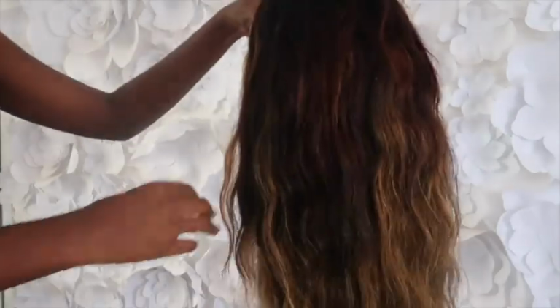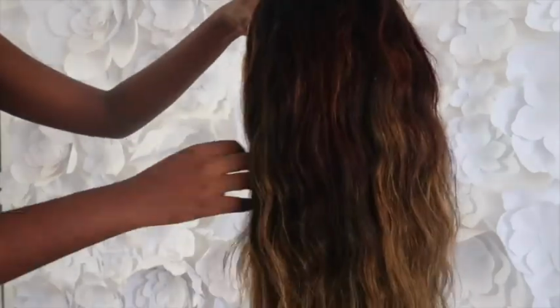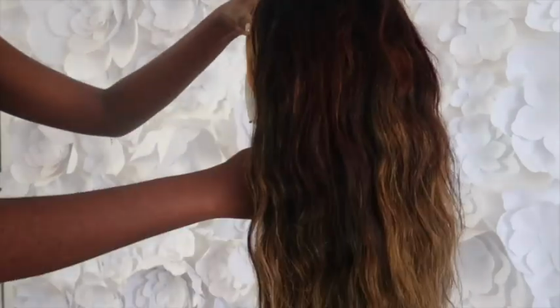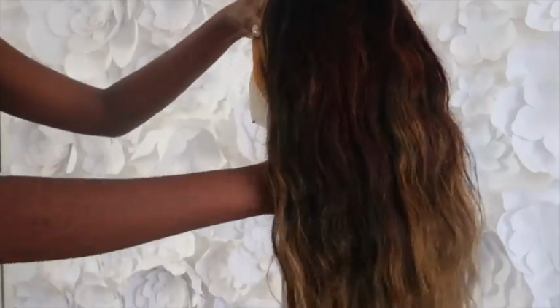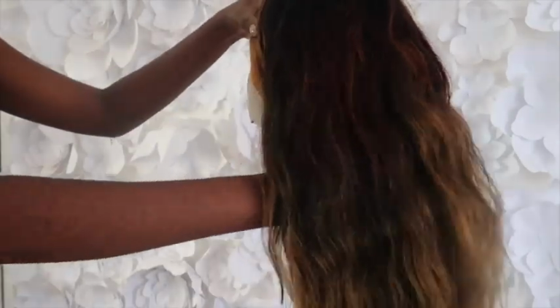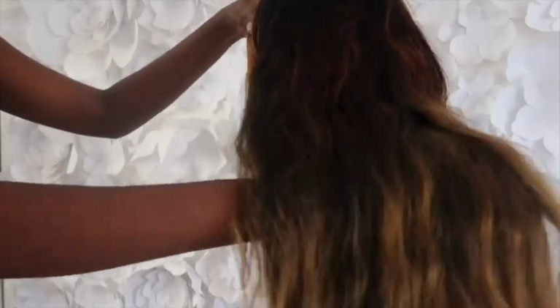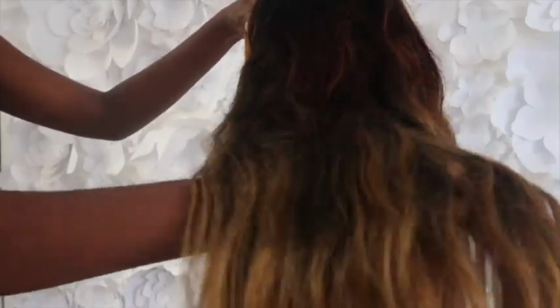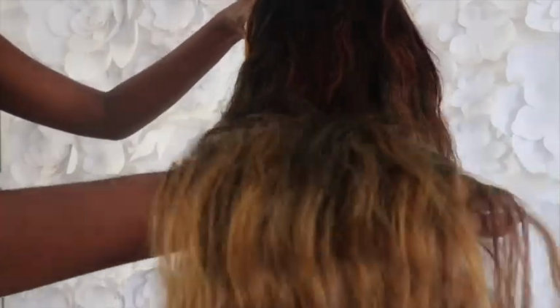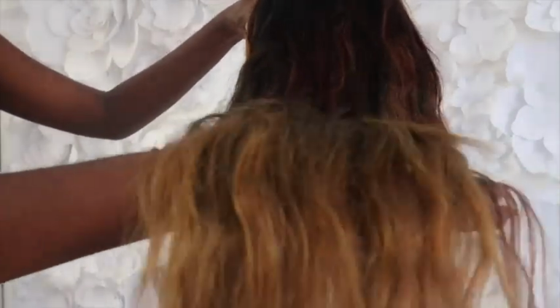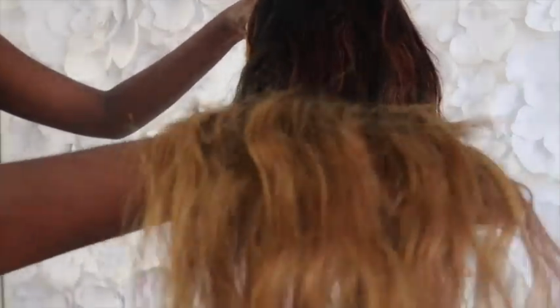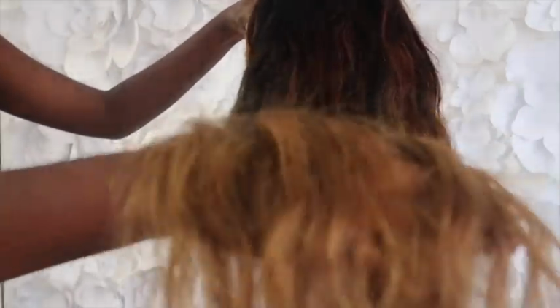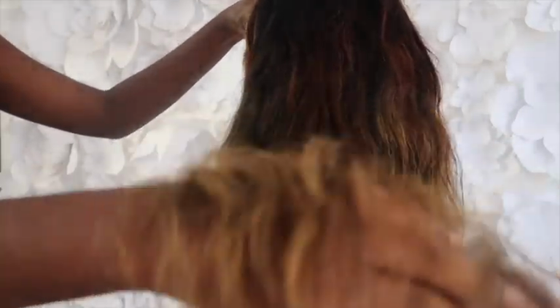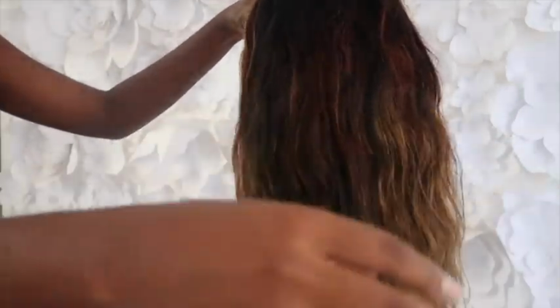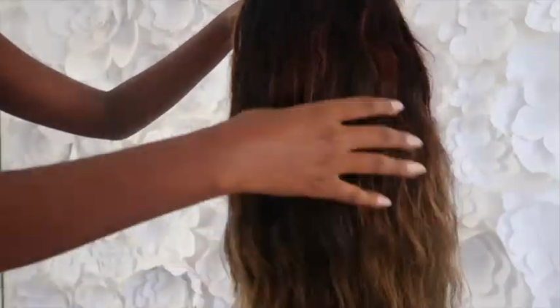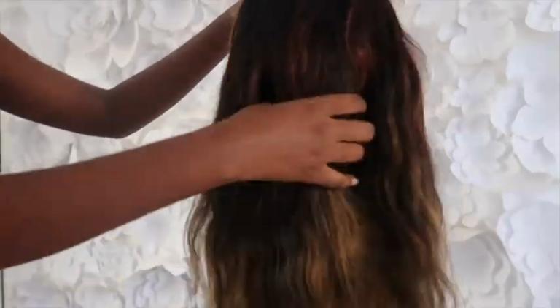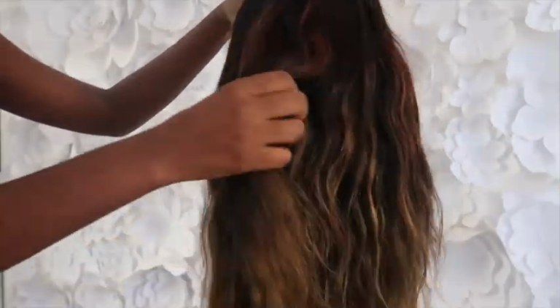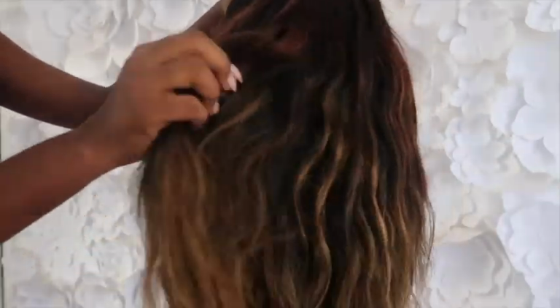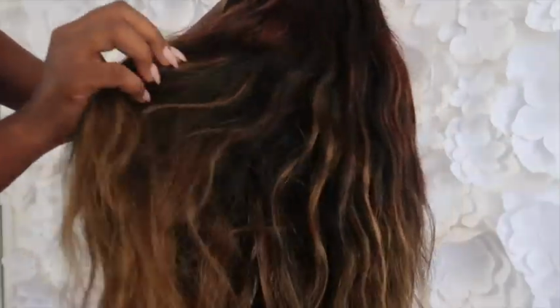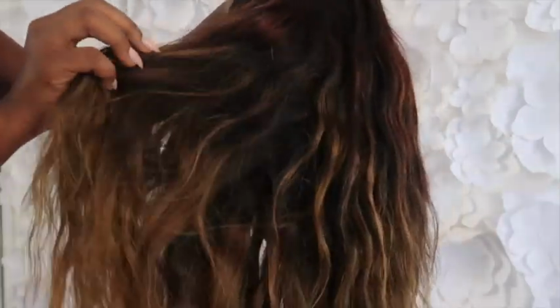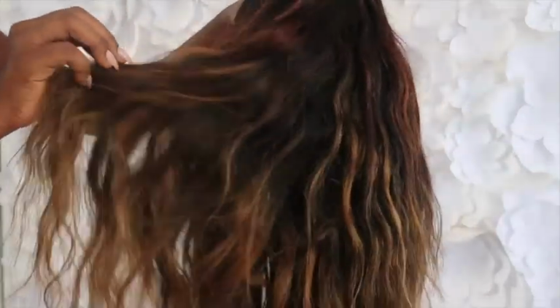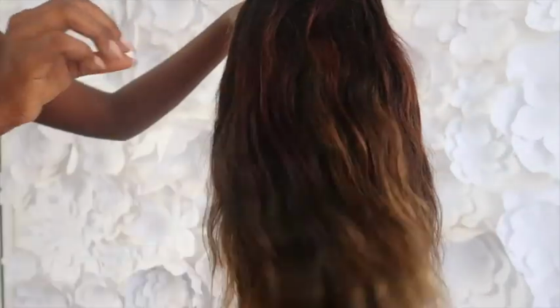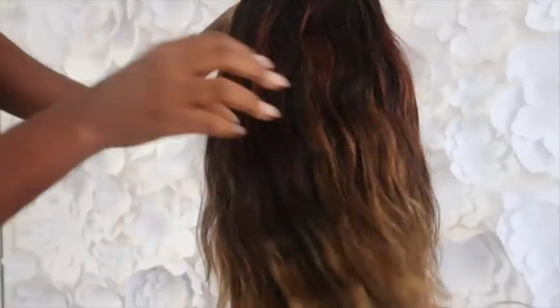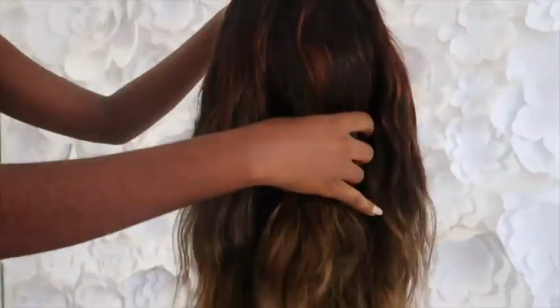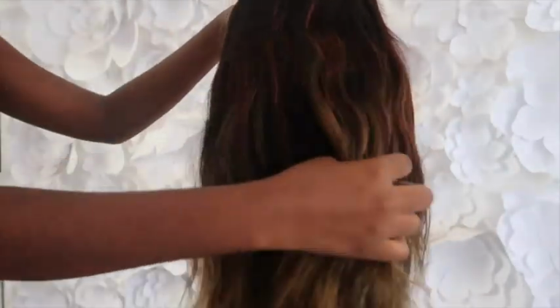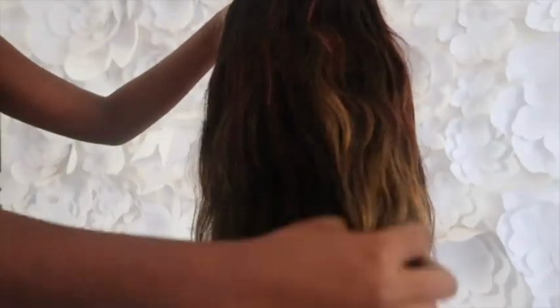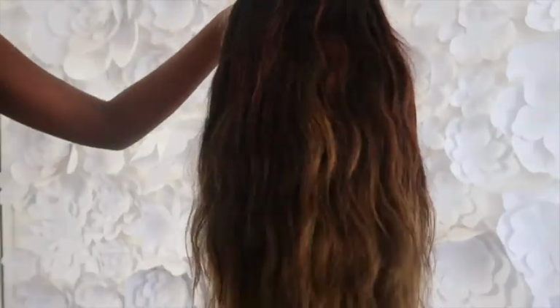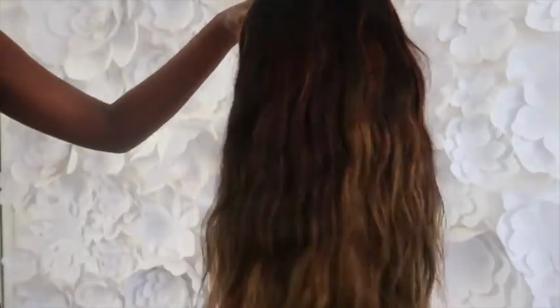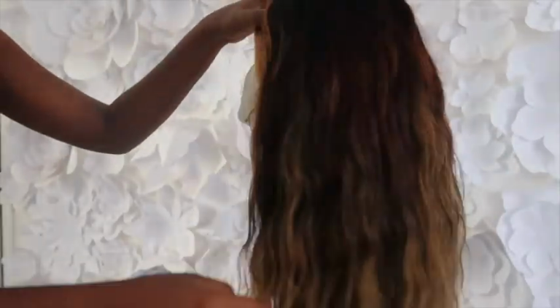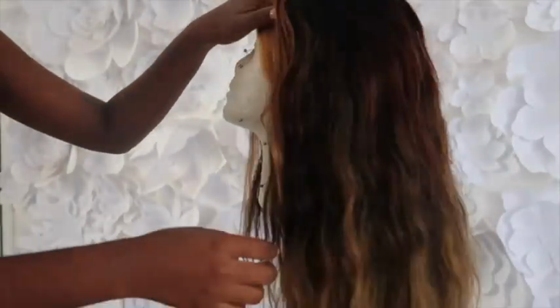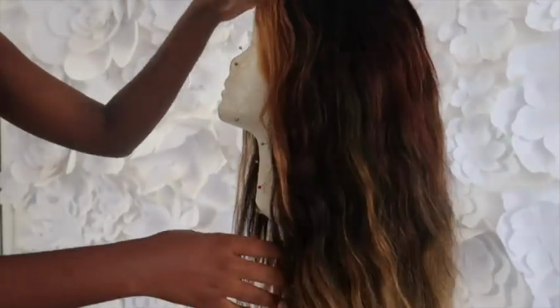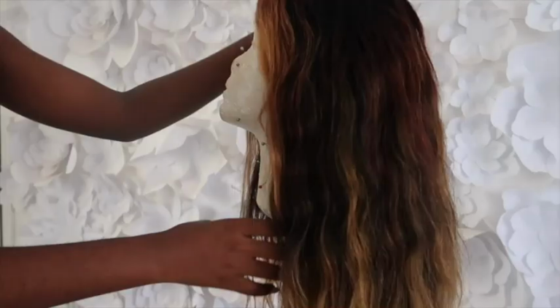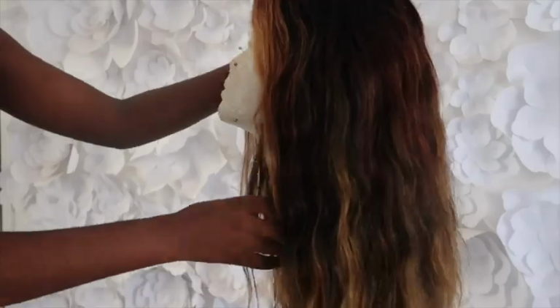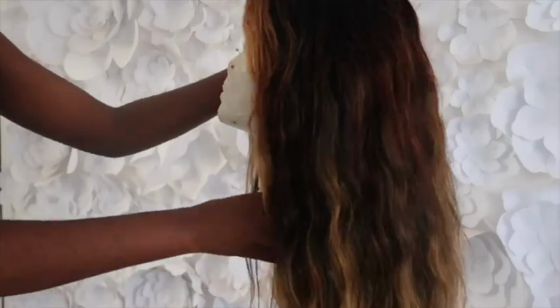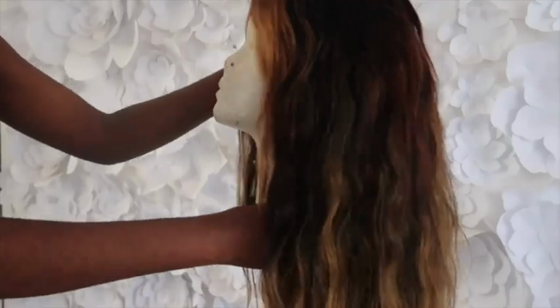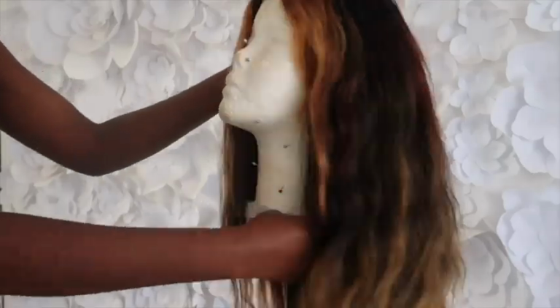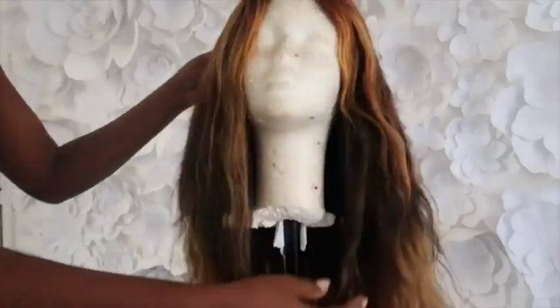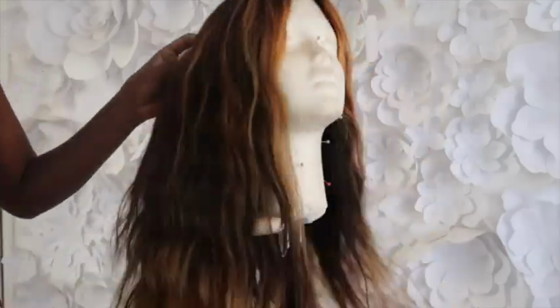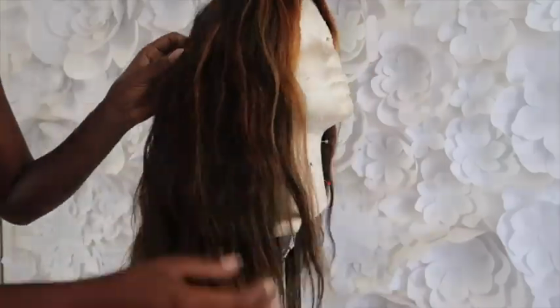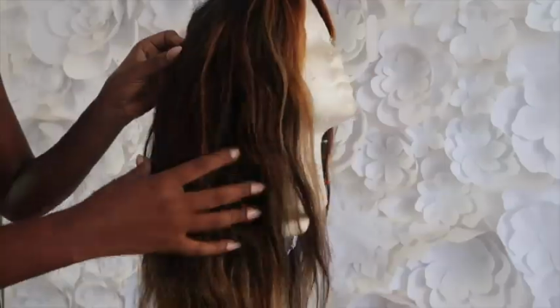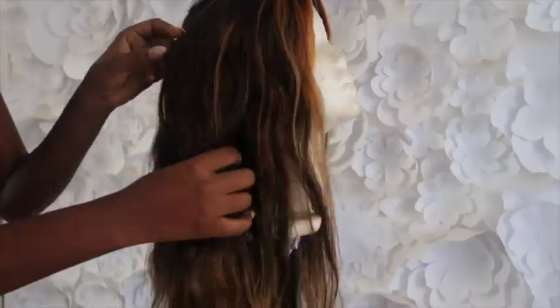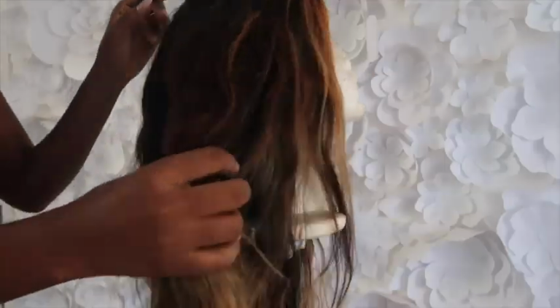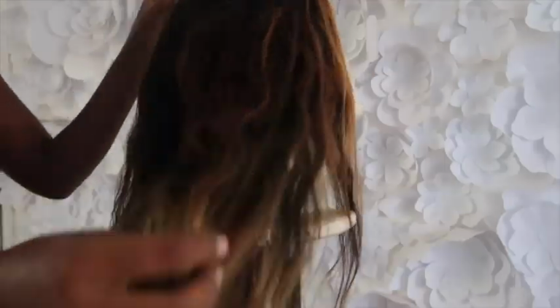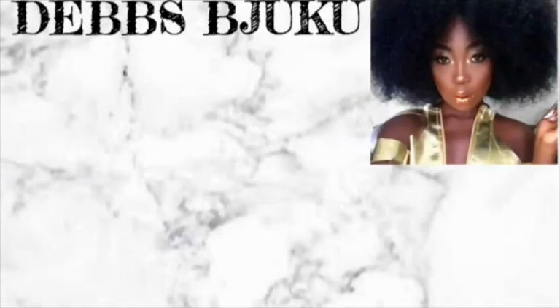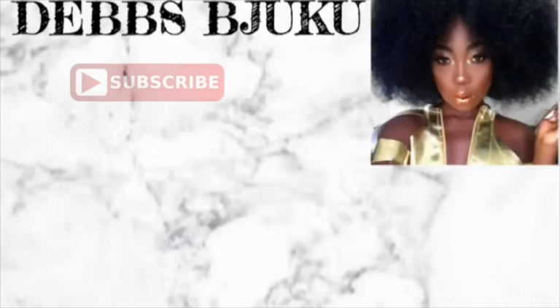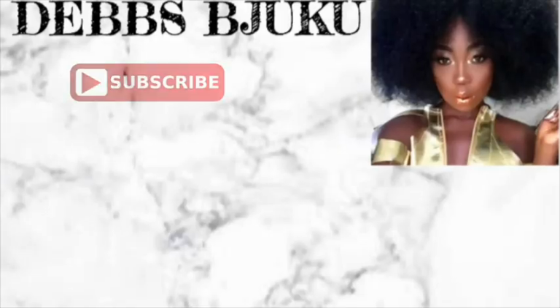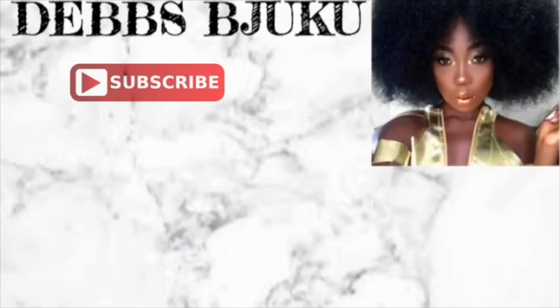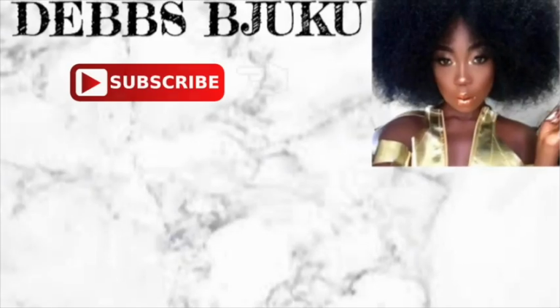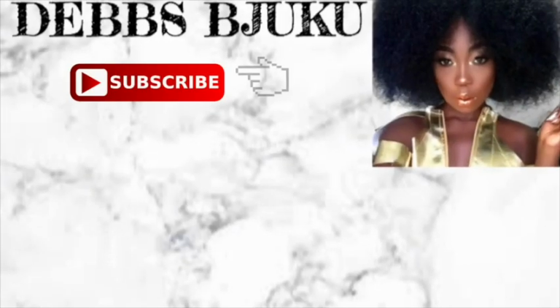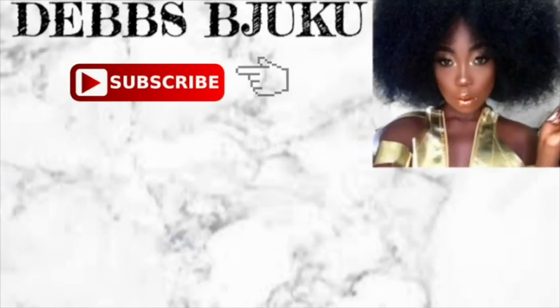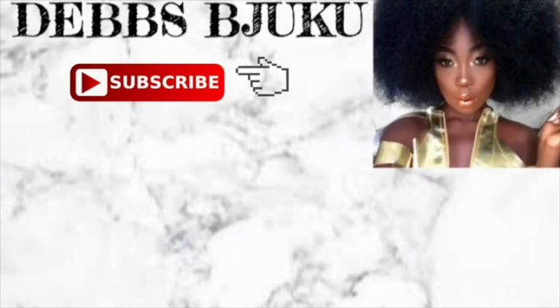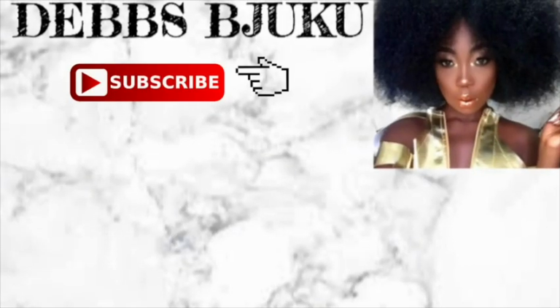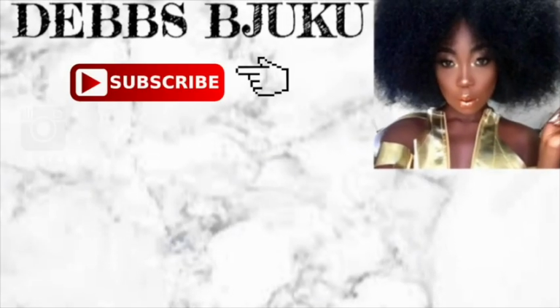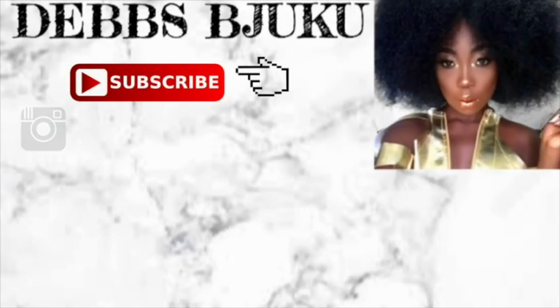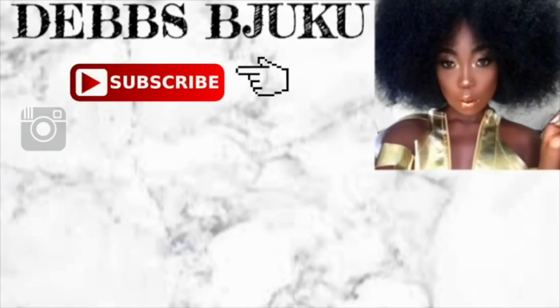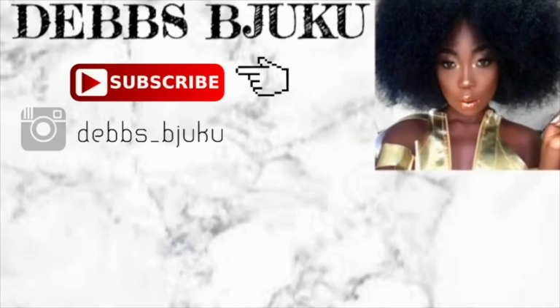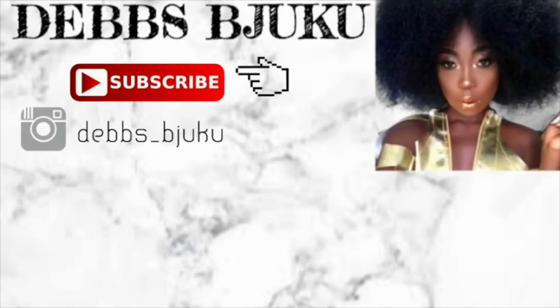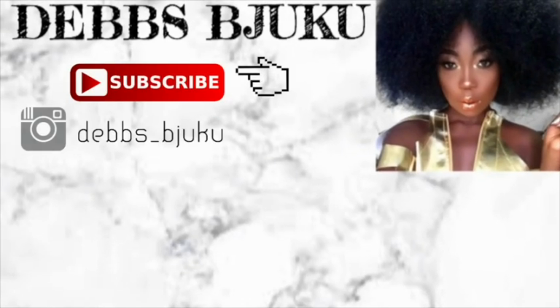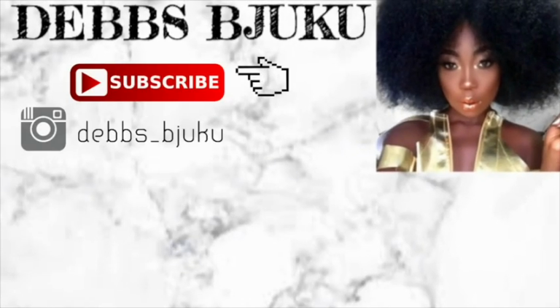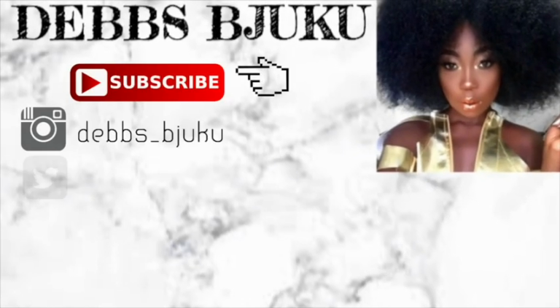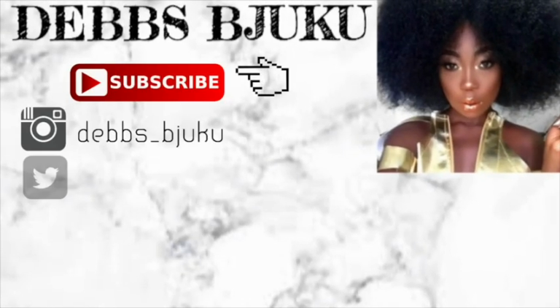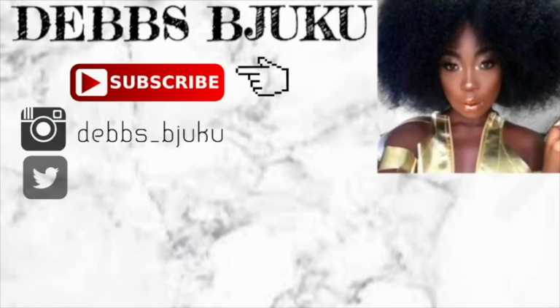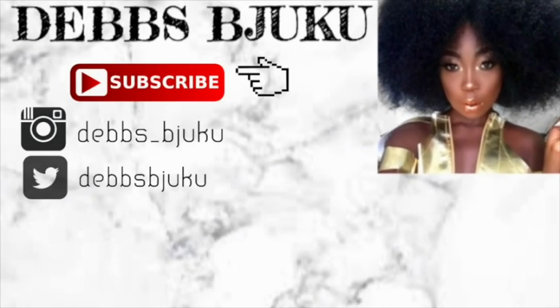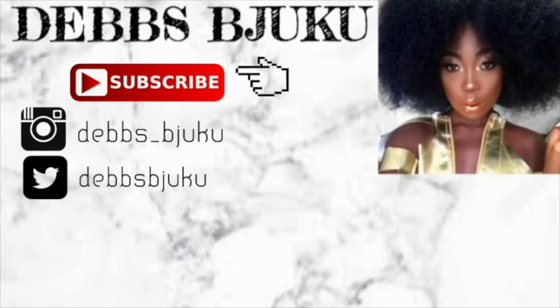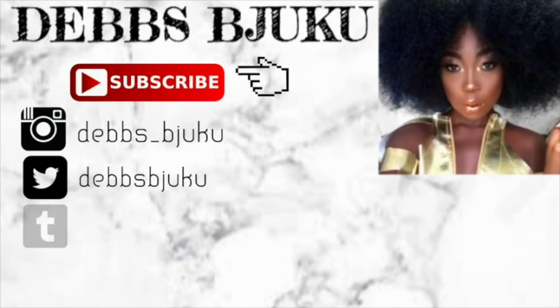Thank you so much for watching. Don't forget to comment, share, like, and subscribe. I'll see you guys in my next video, bye!